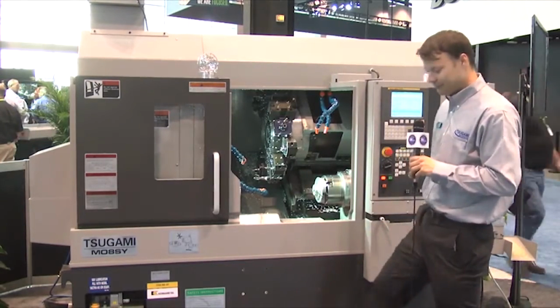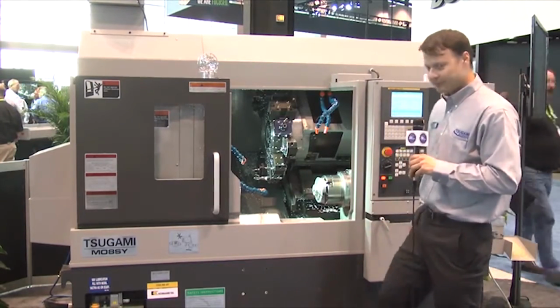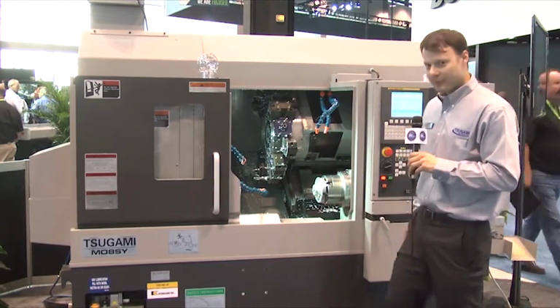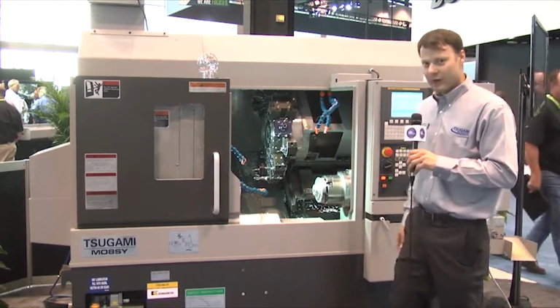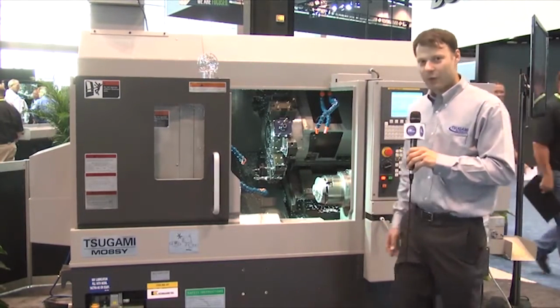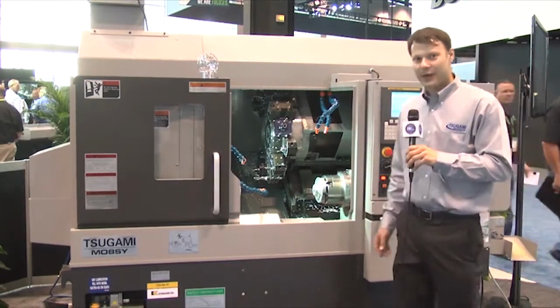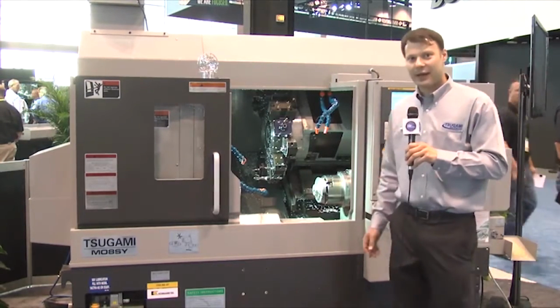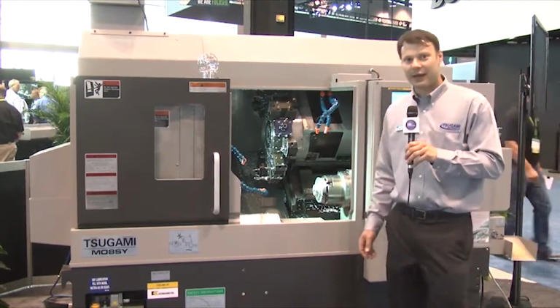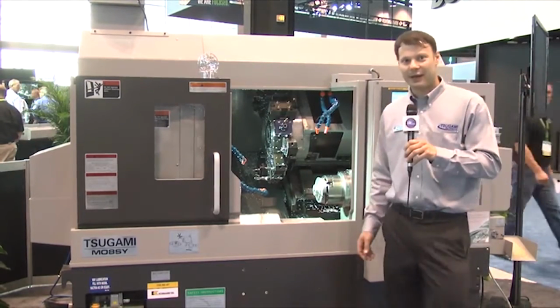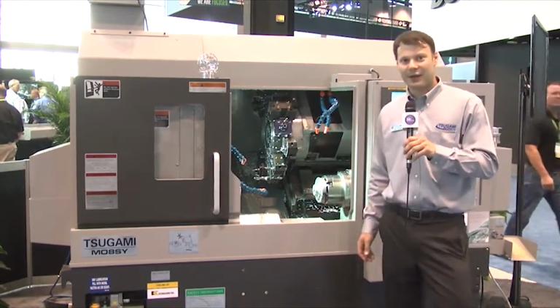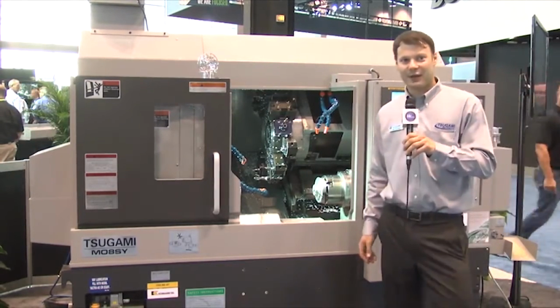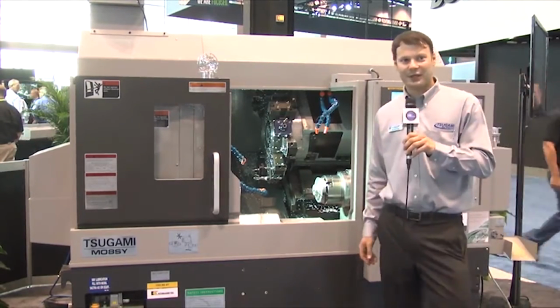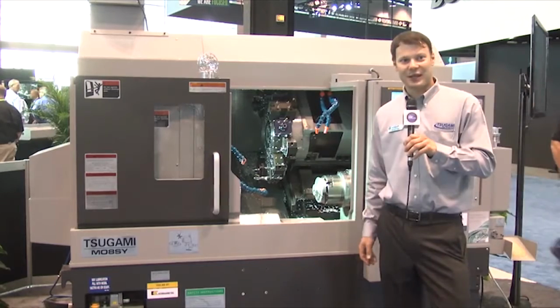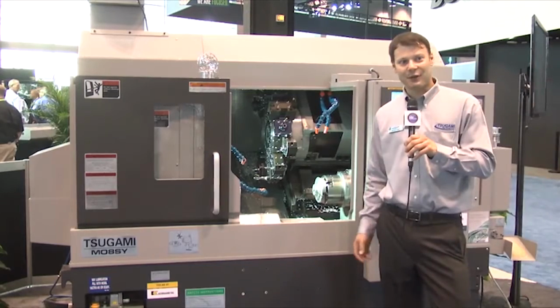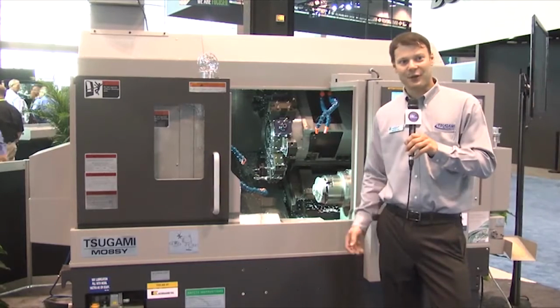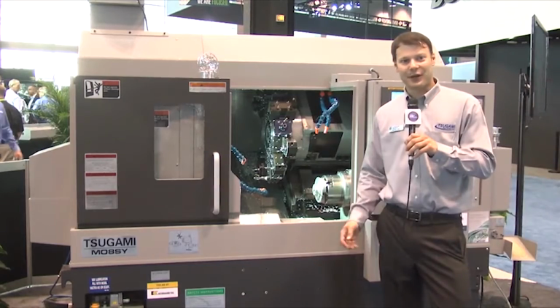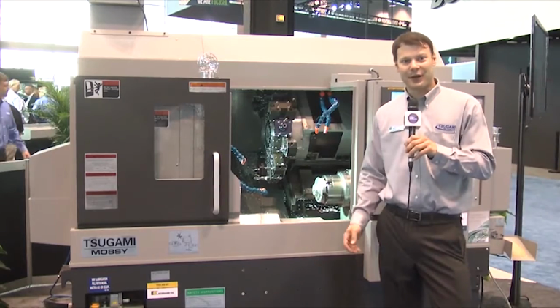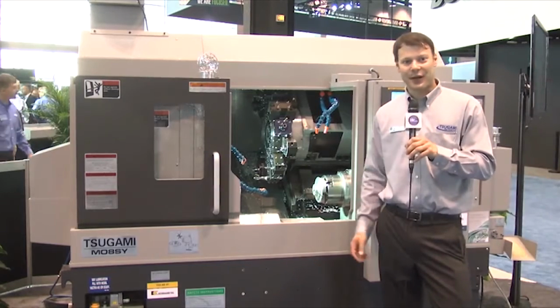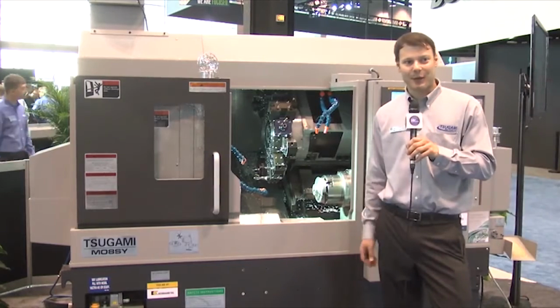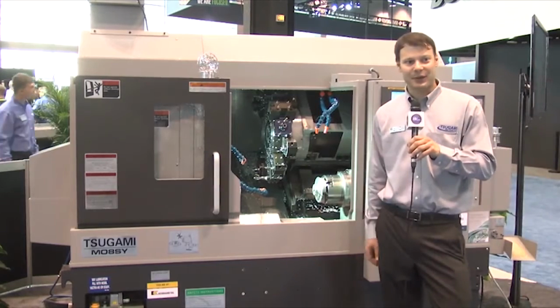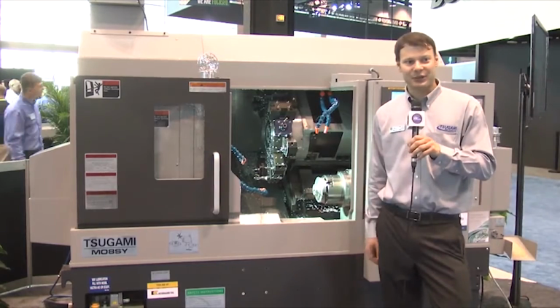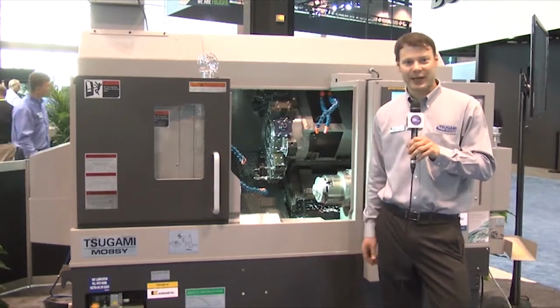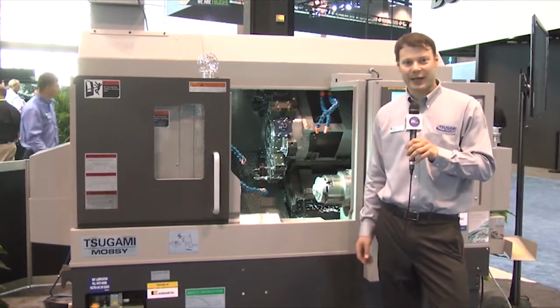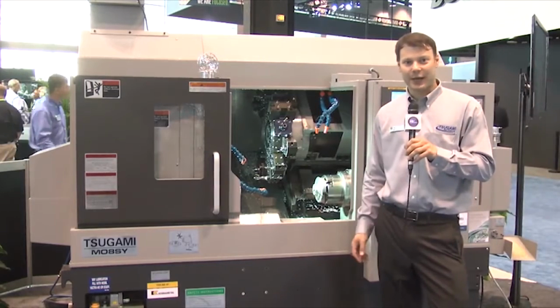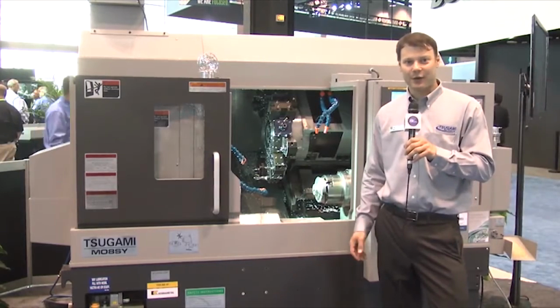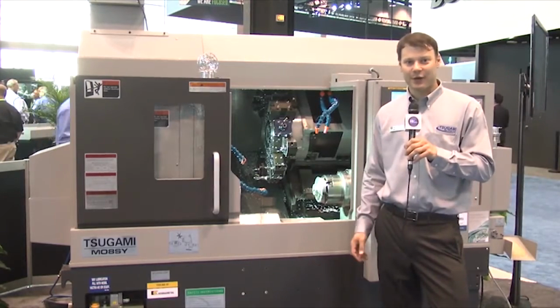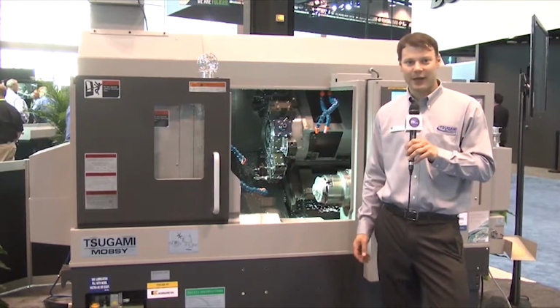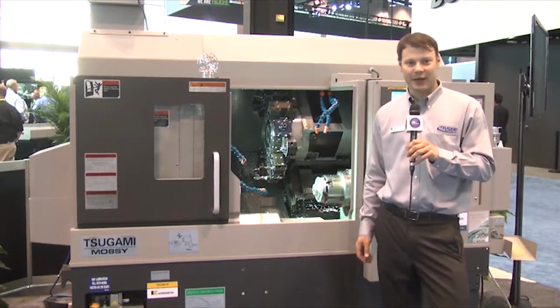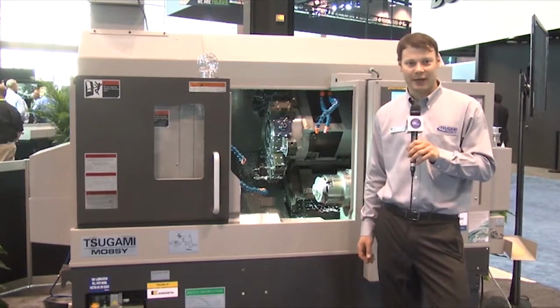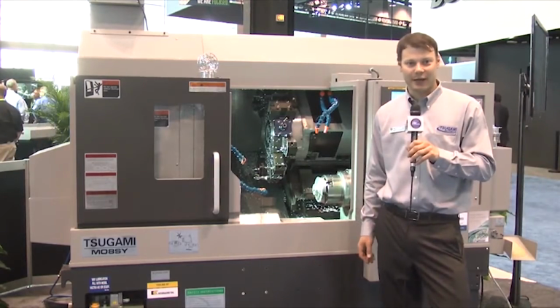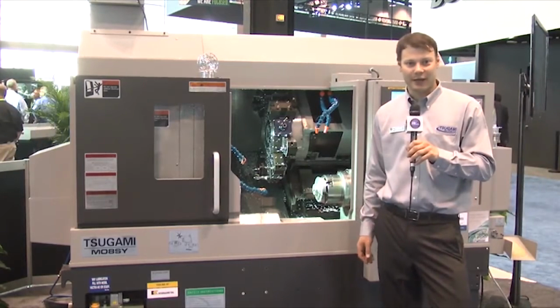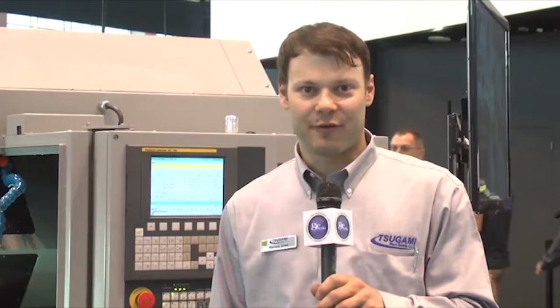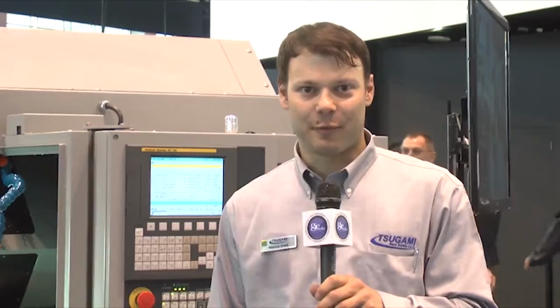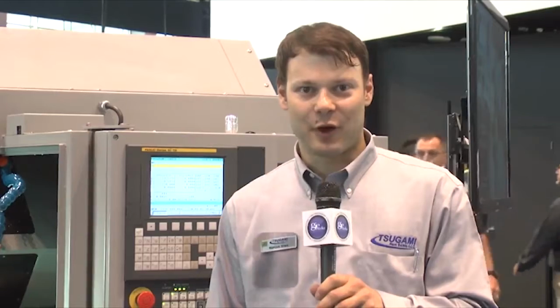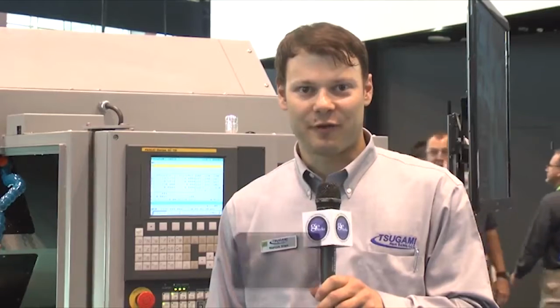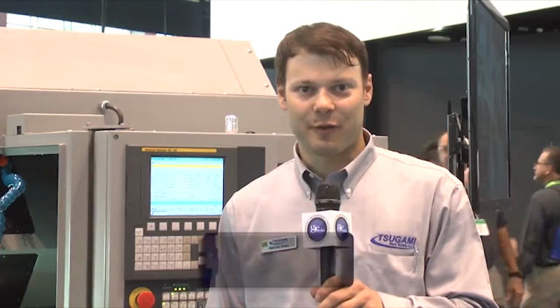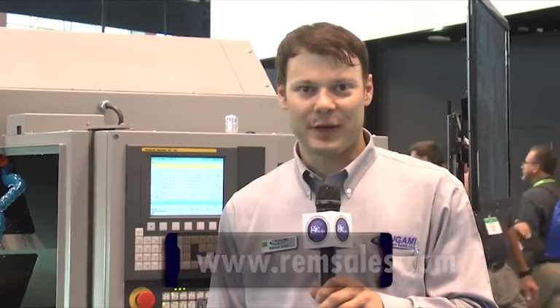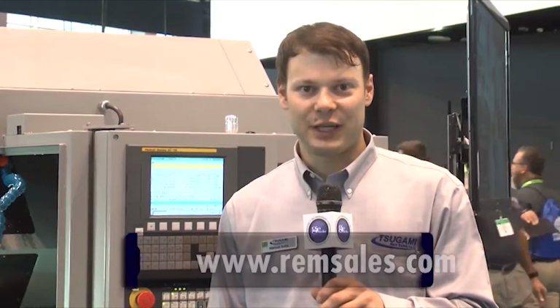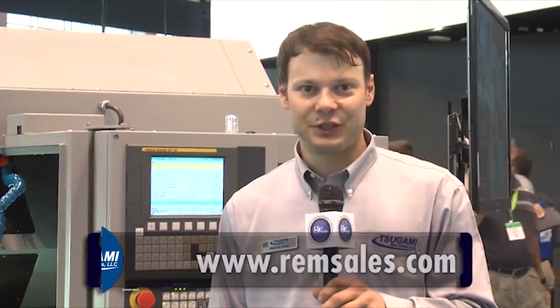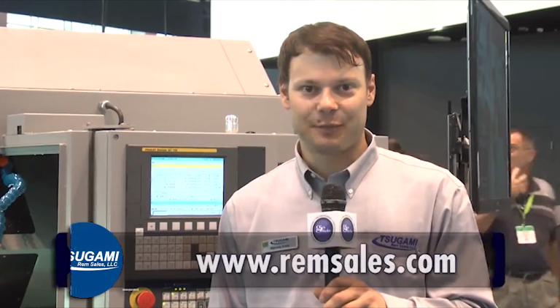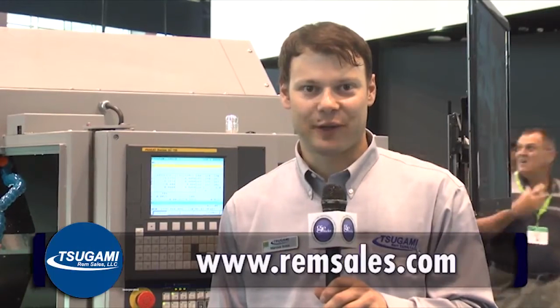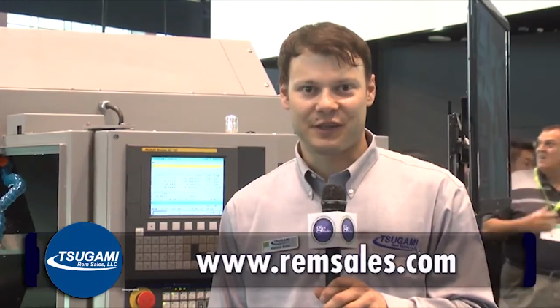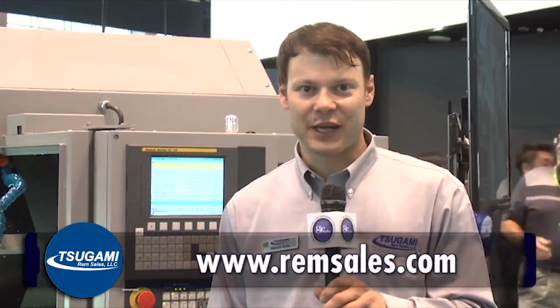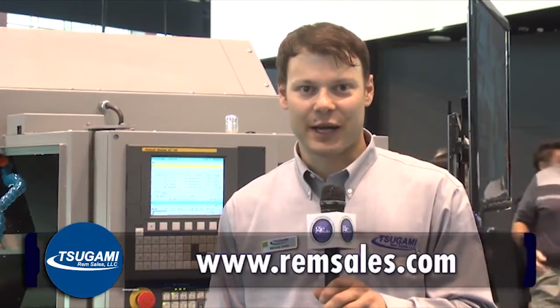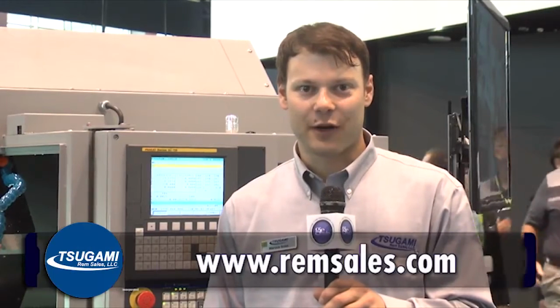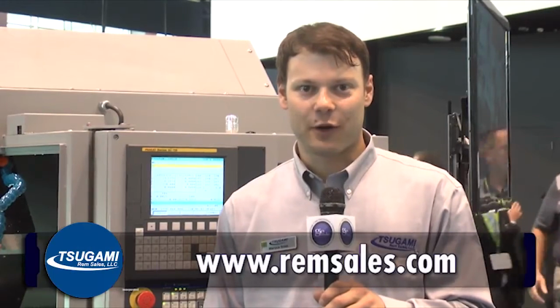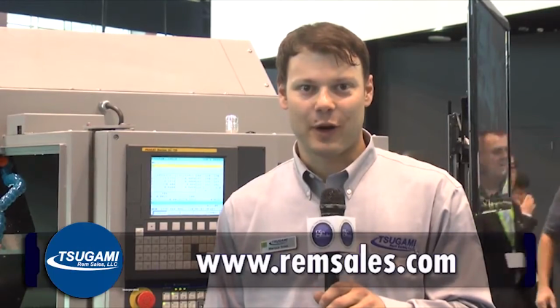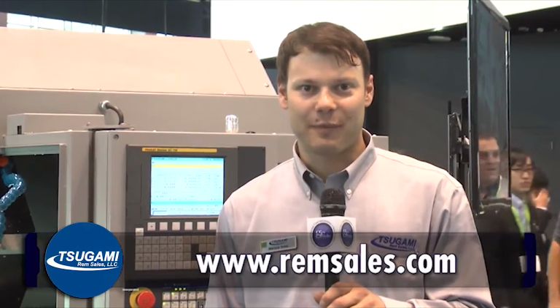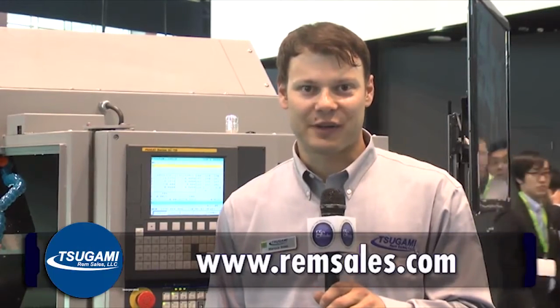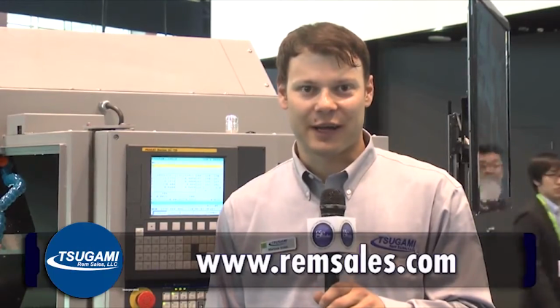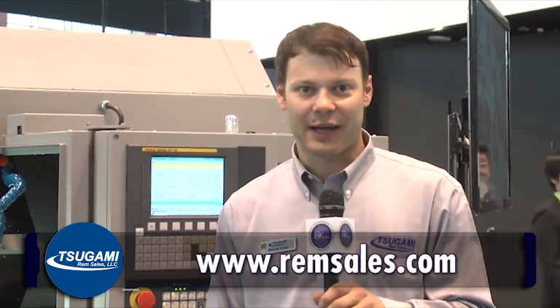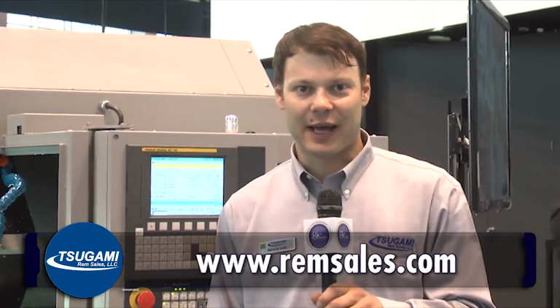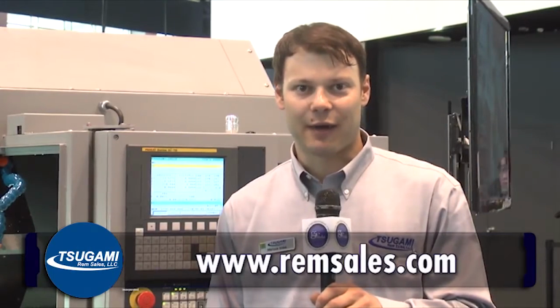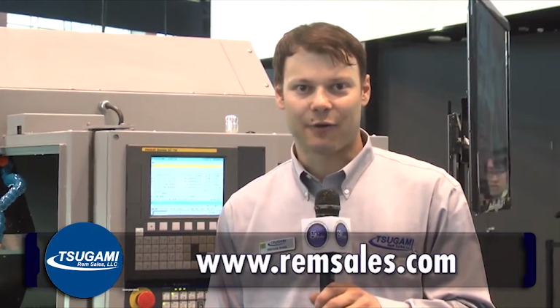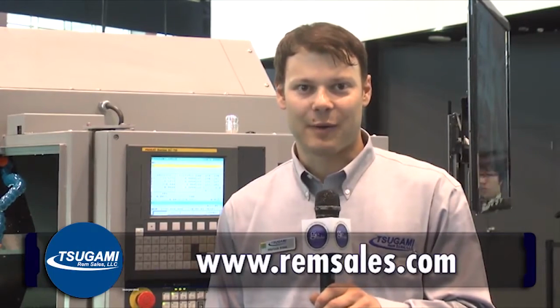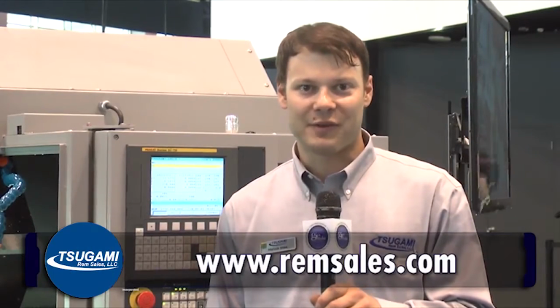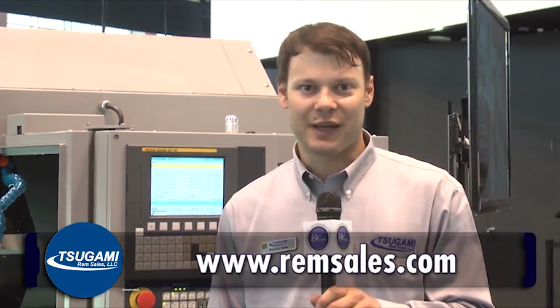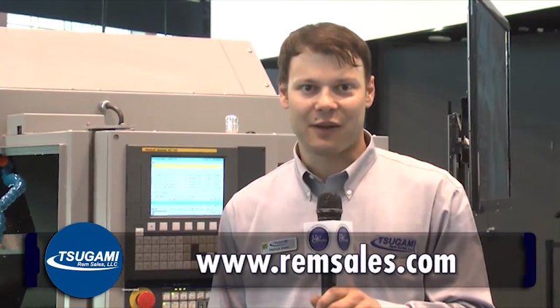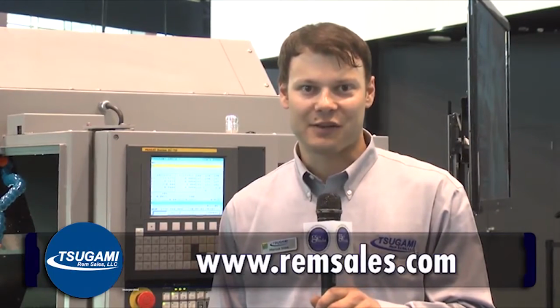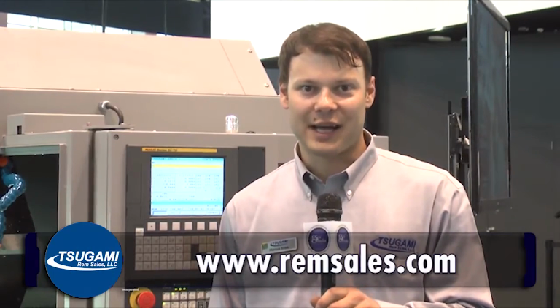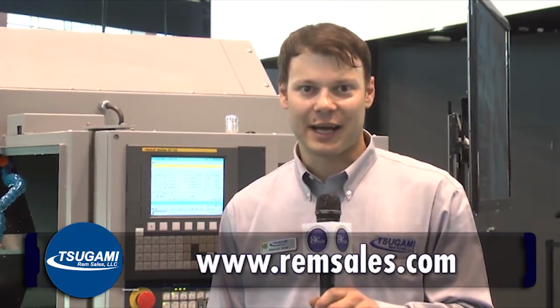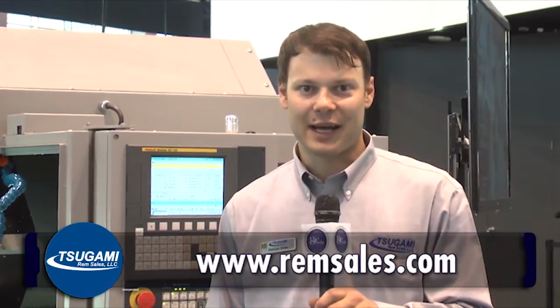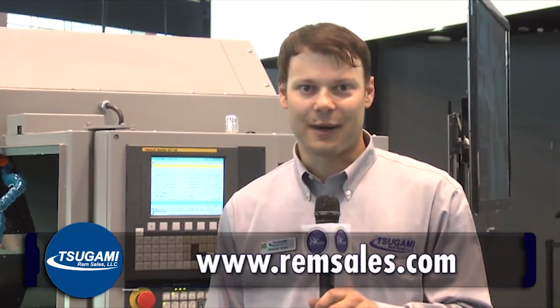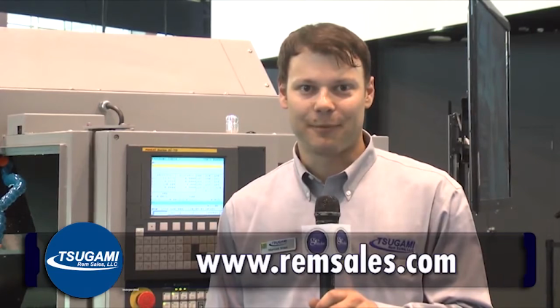We encourage everyone to come and check it out, and for more information, please check out our website at remsales.com.